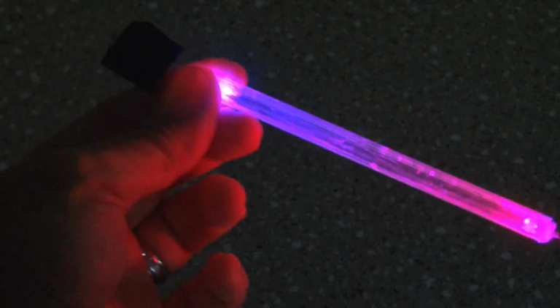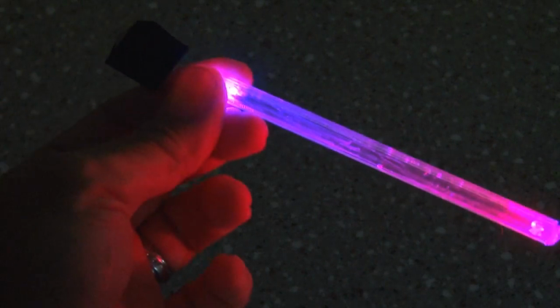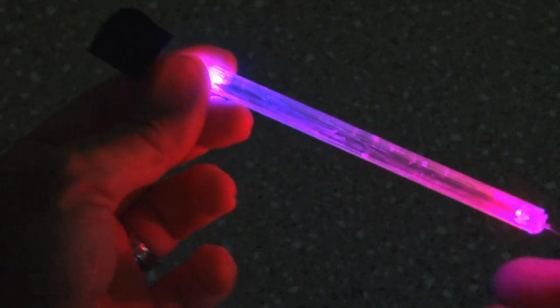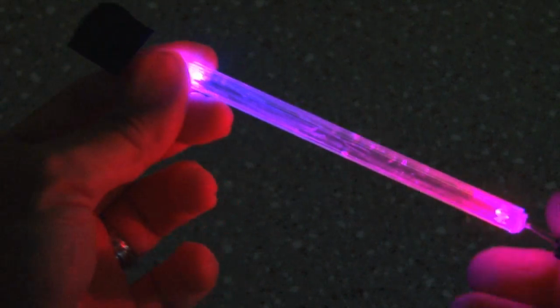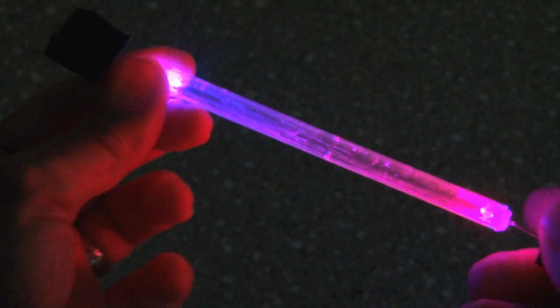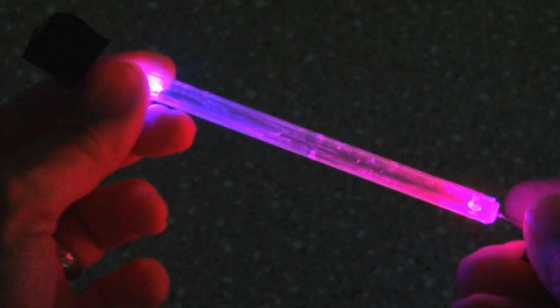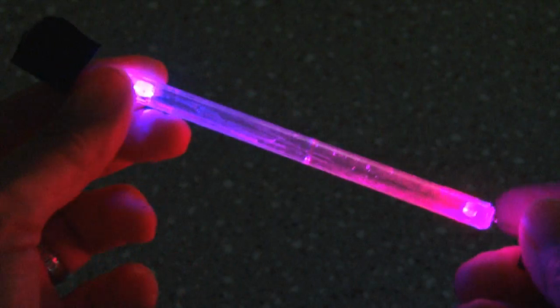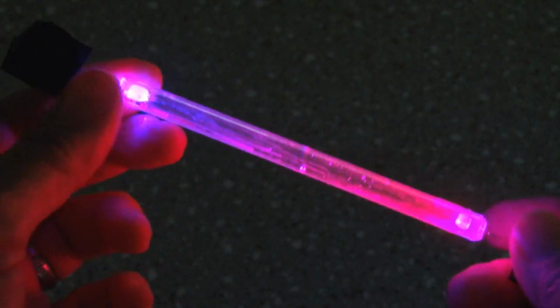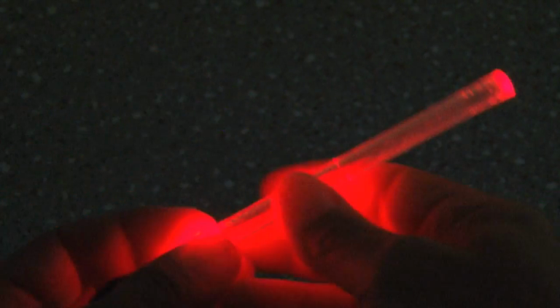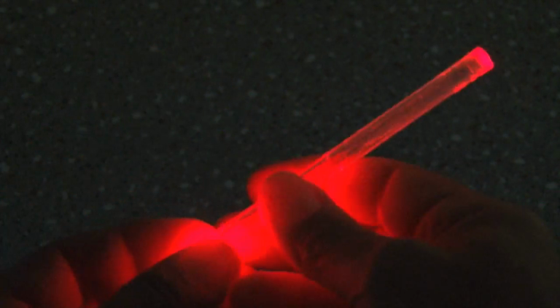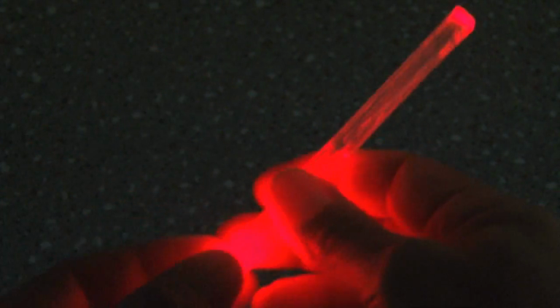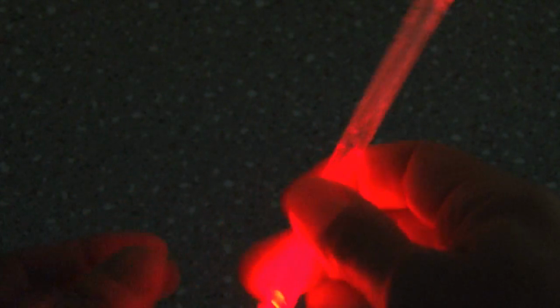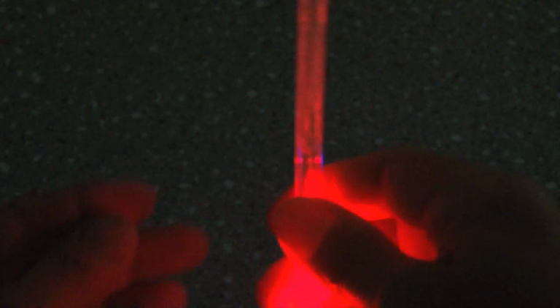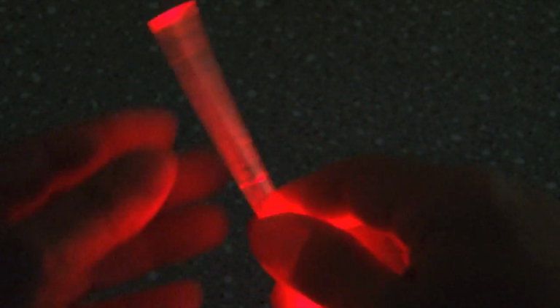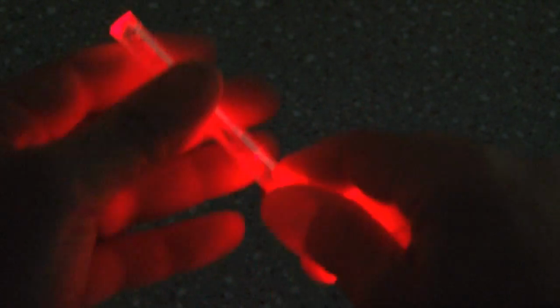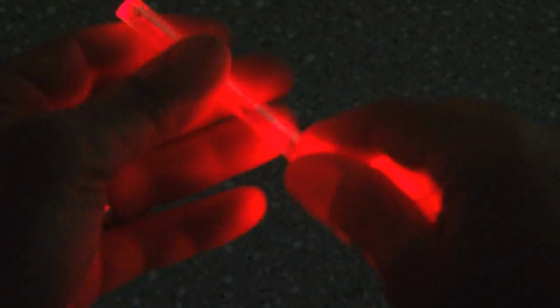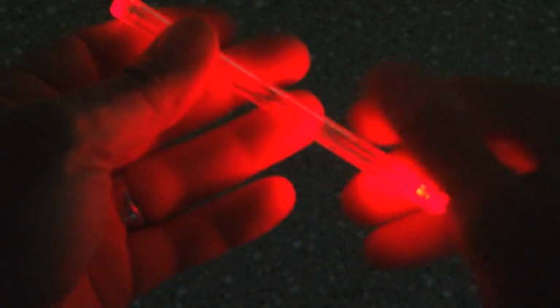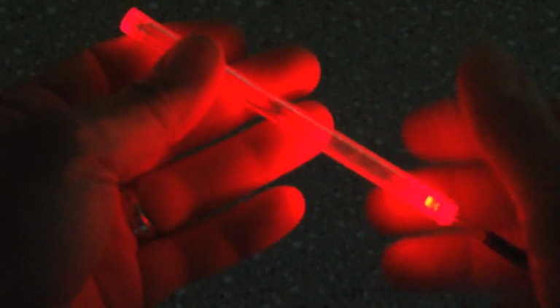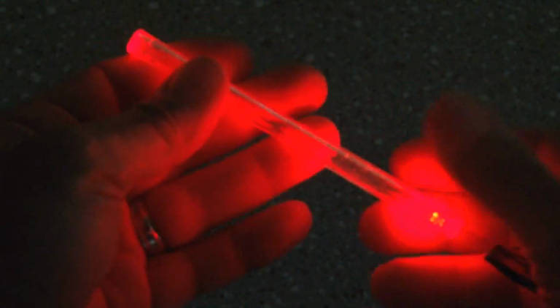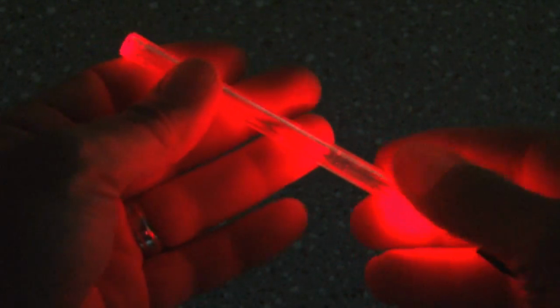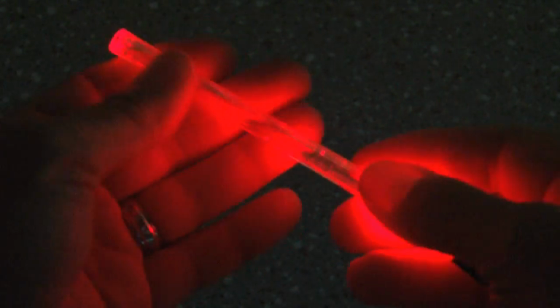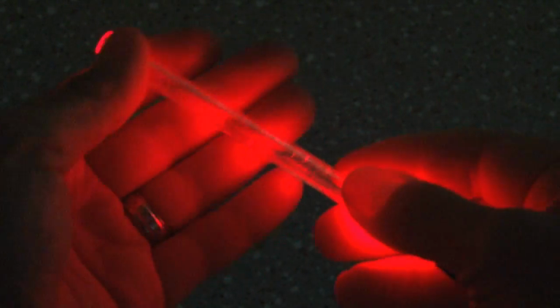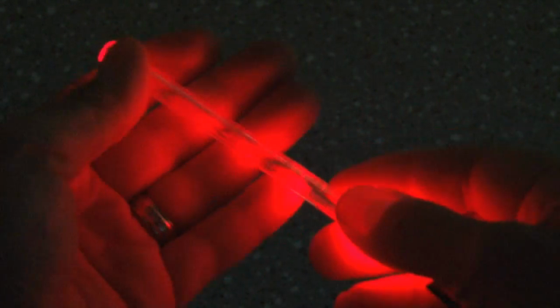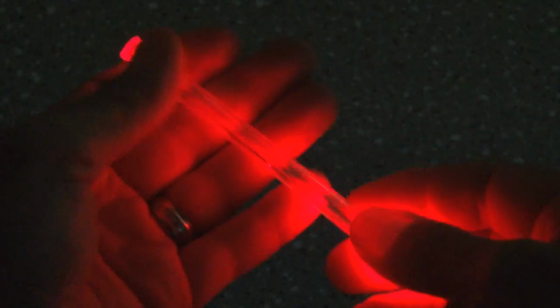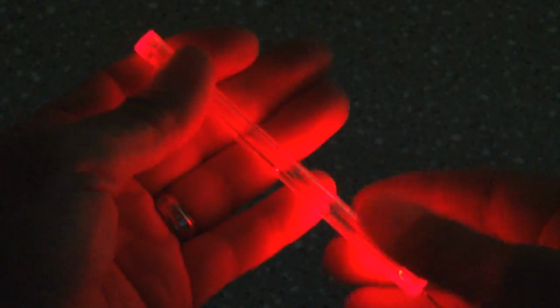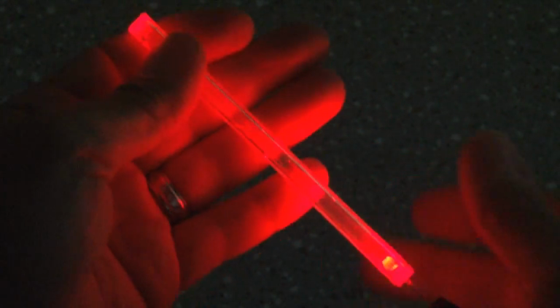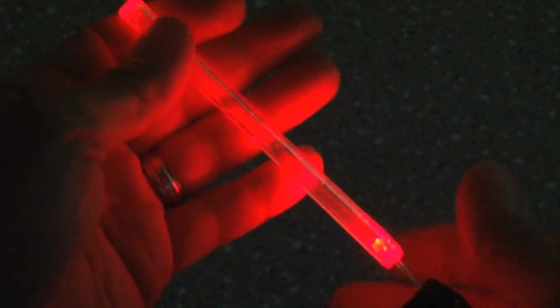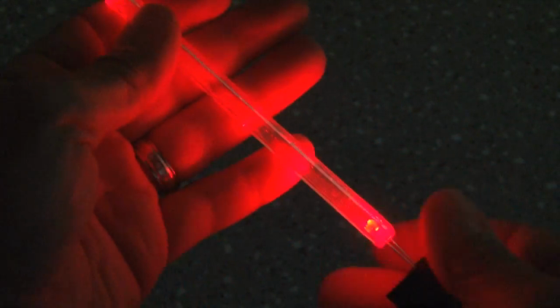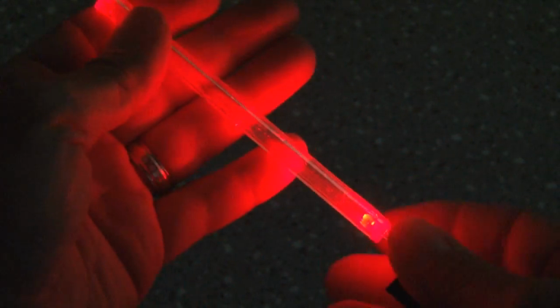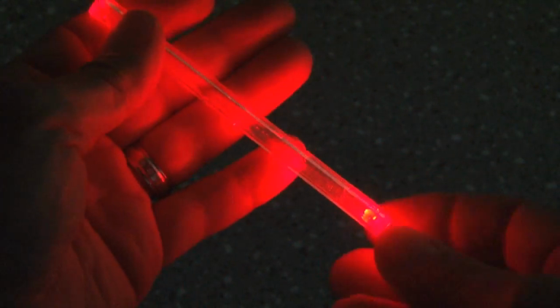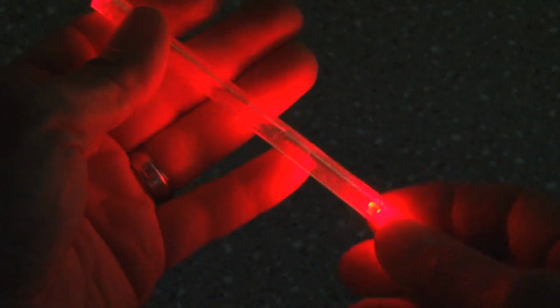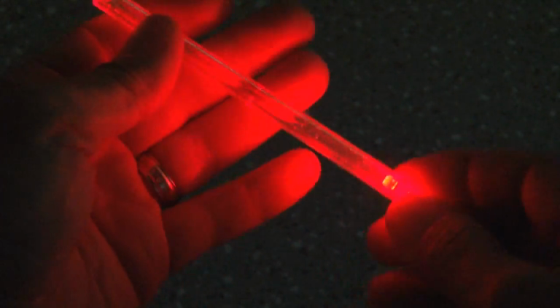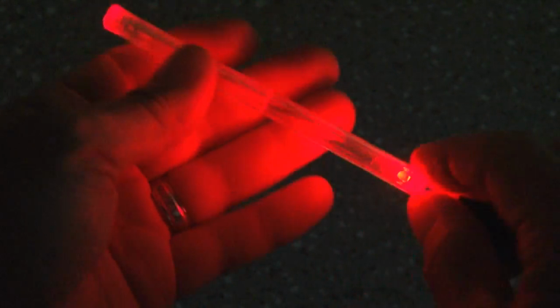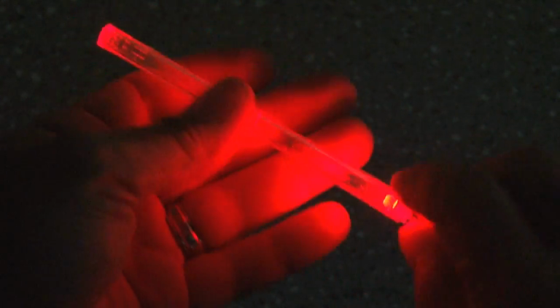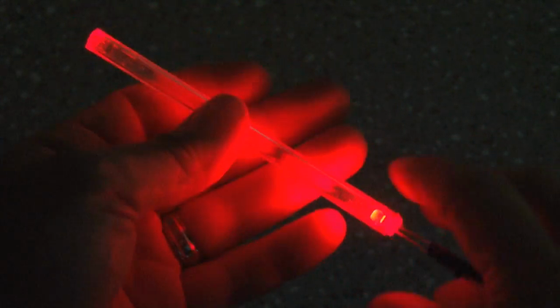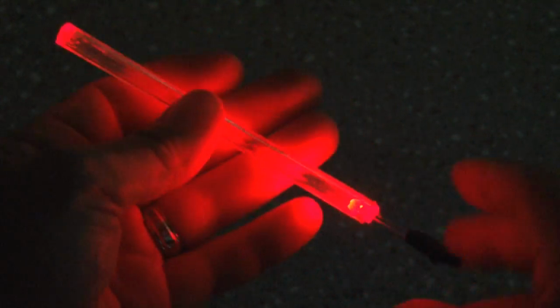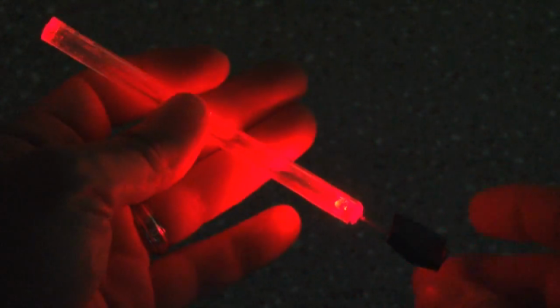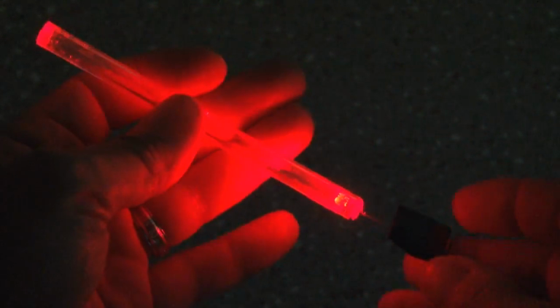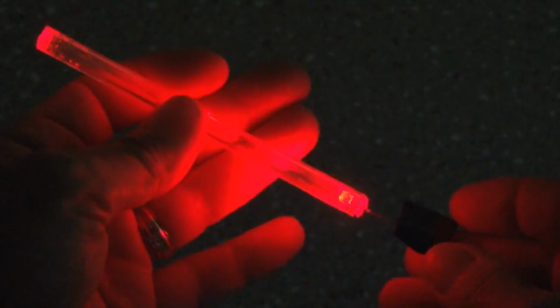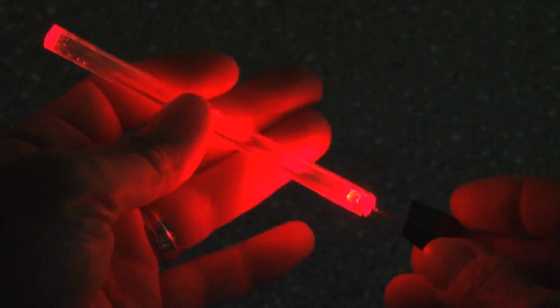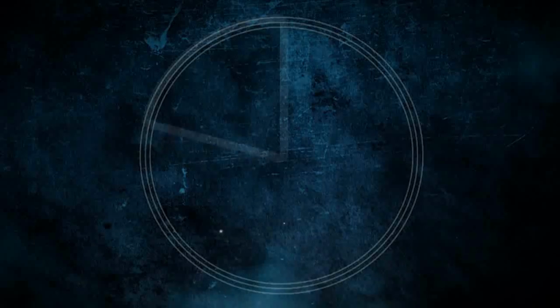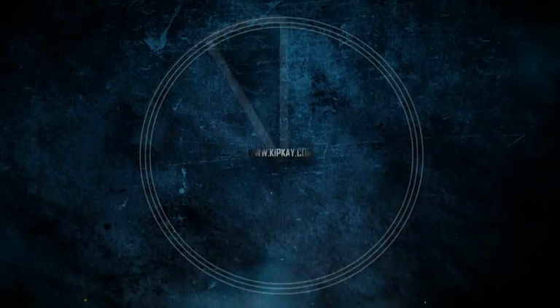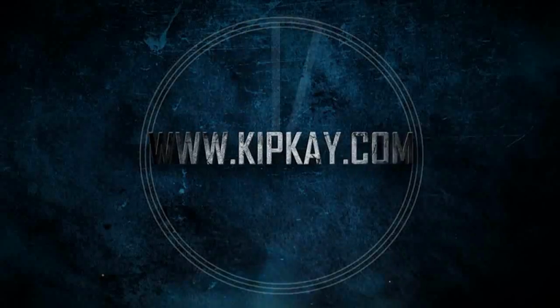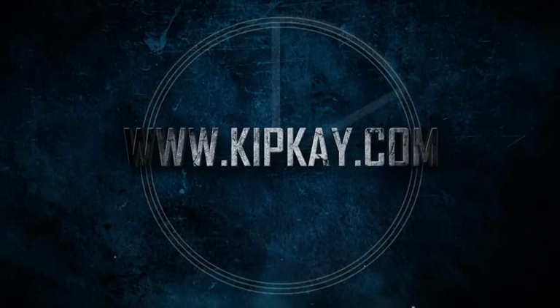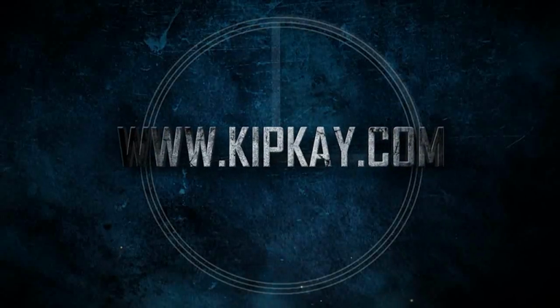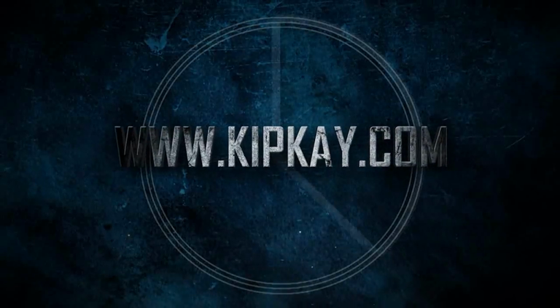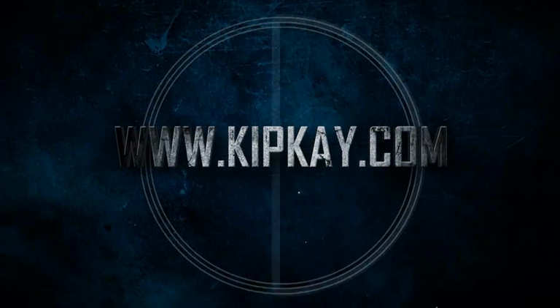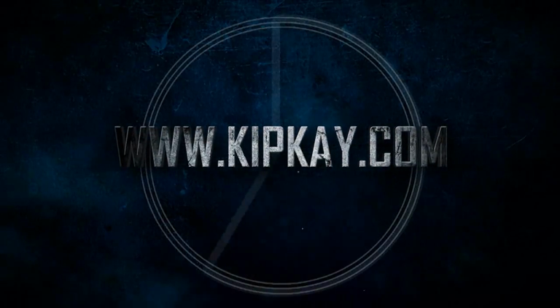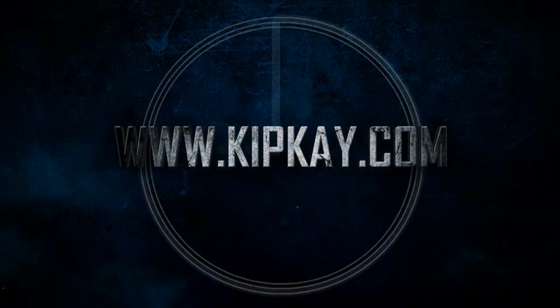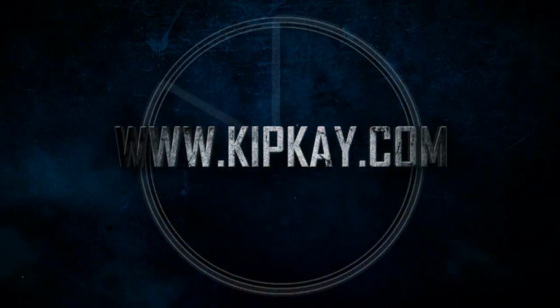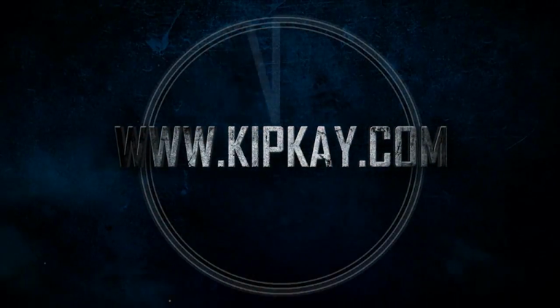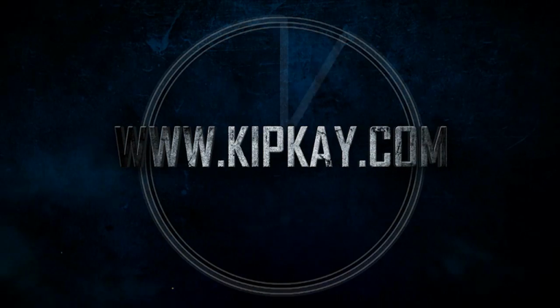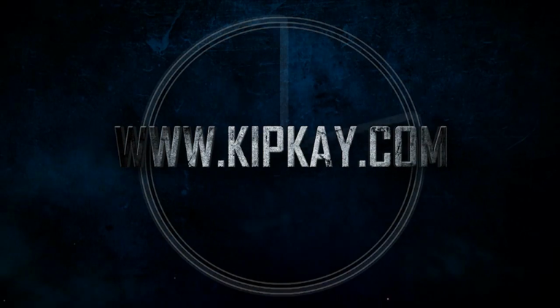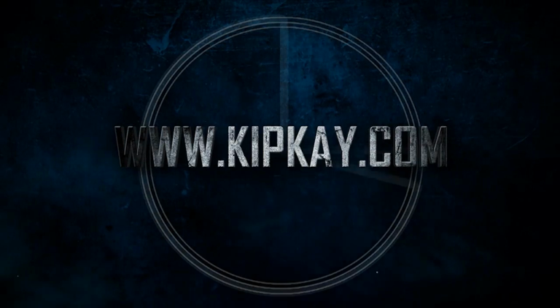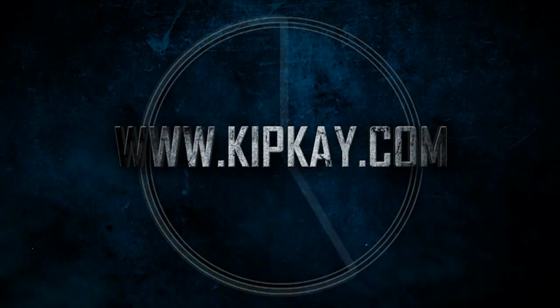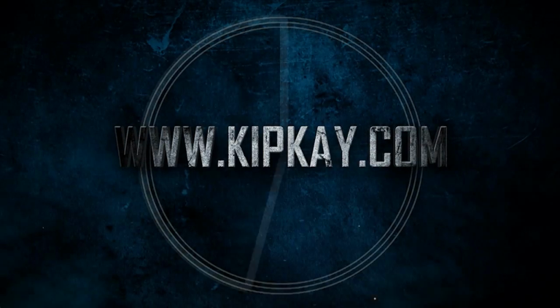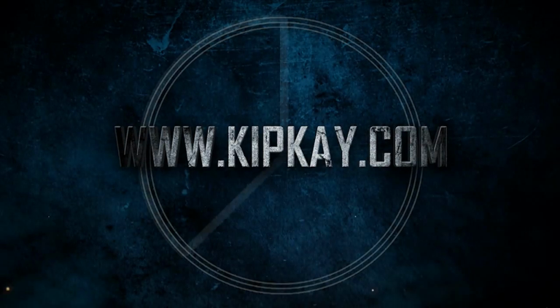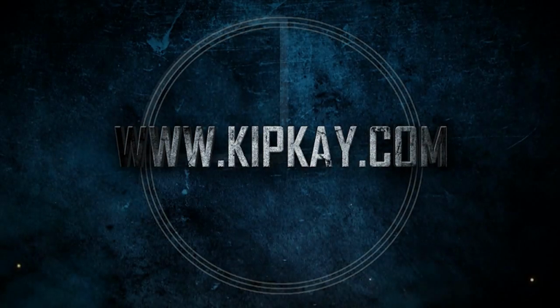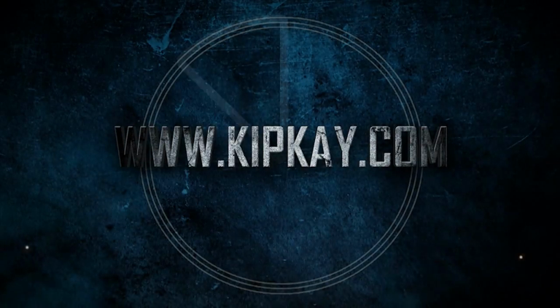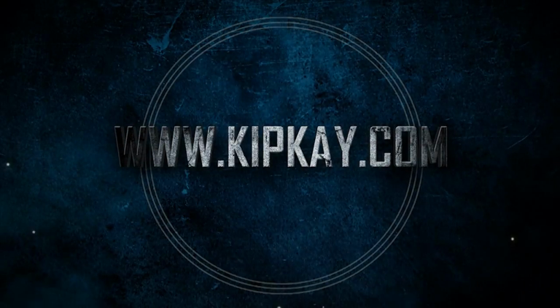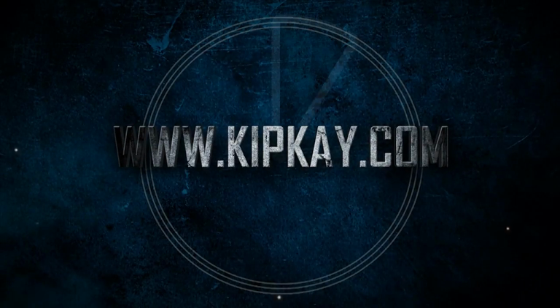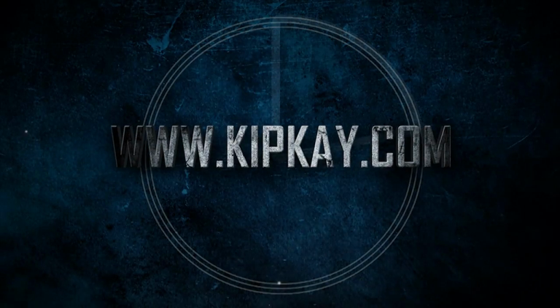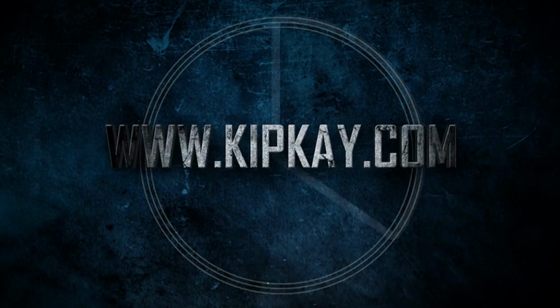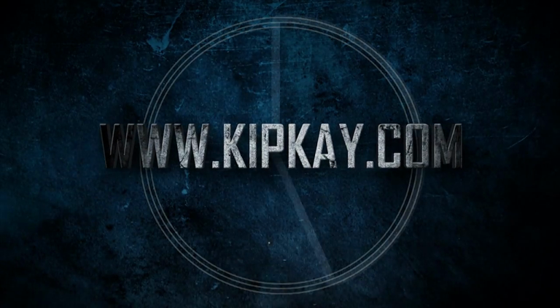A fully charged button cell will power your glow stick for about 36 hours. Stay tuned for more 30-second mini-hacks every week.